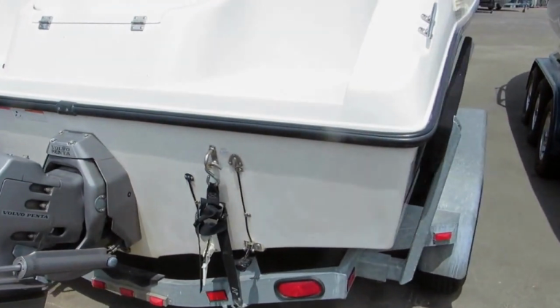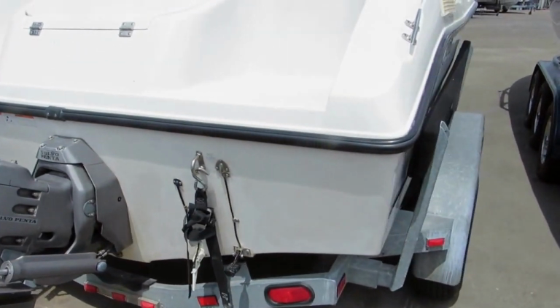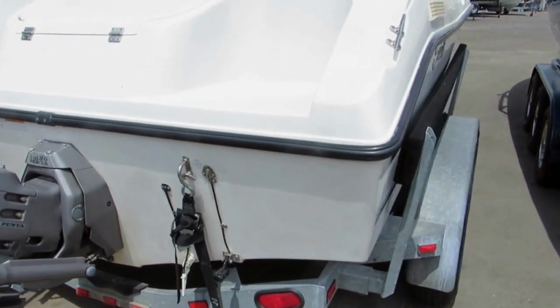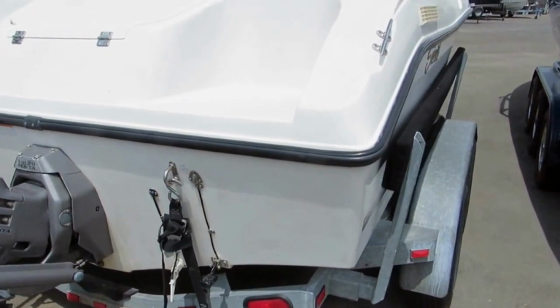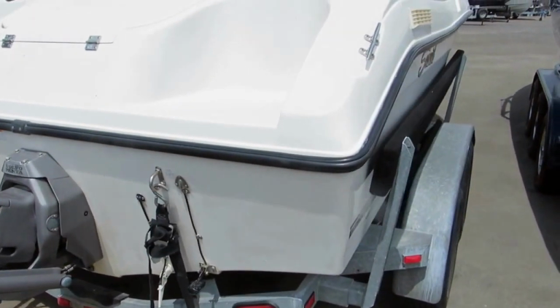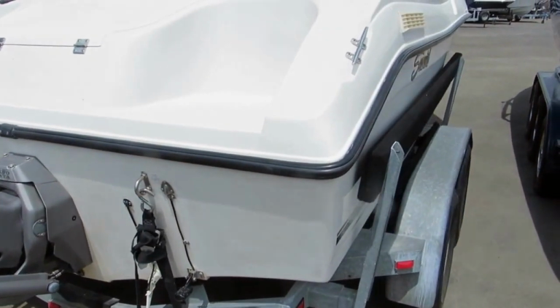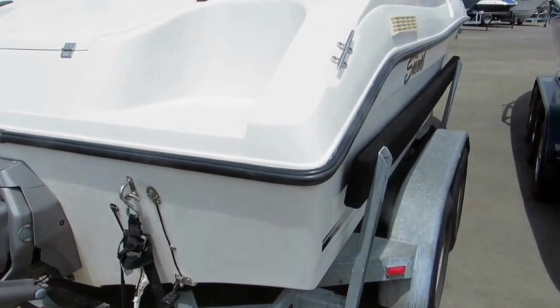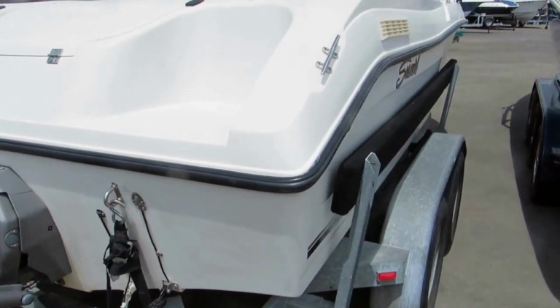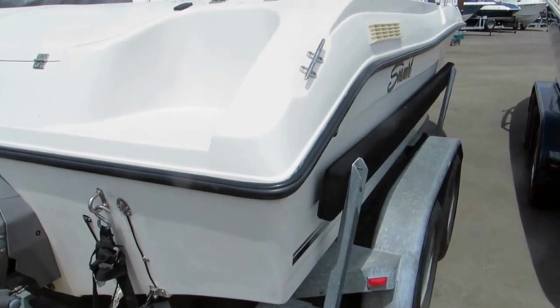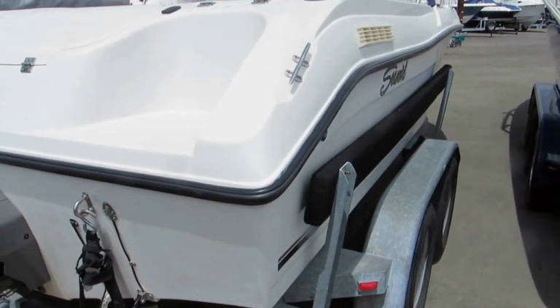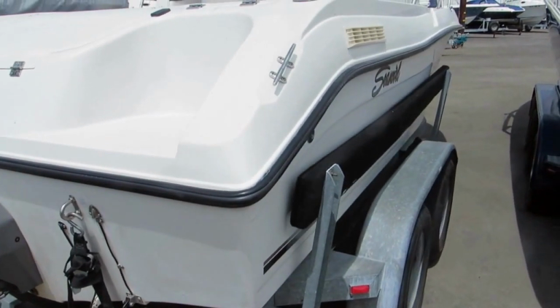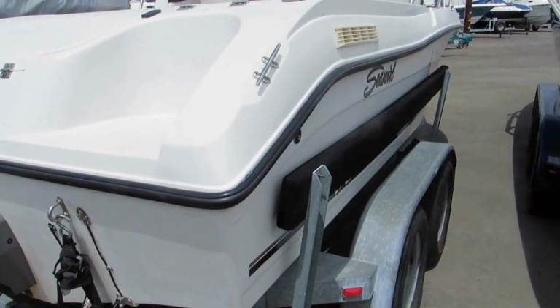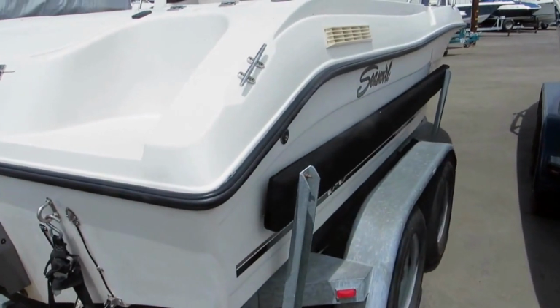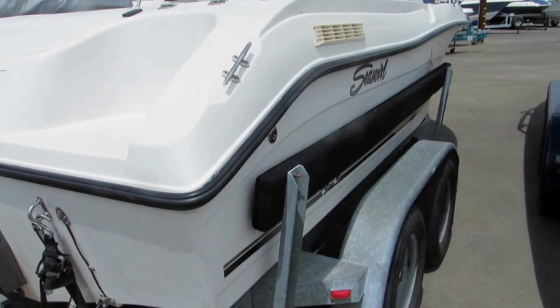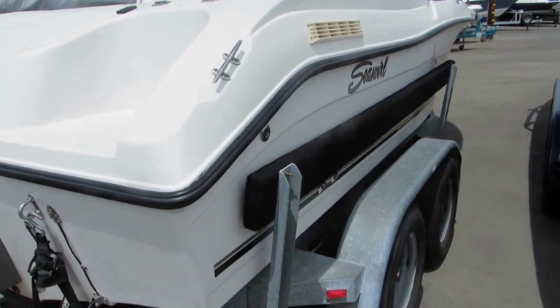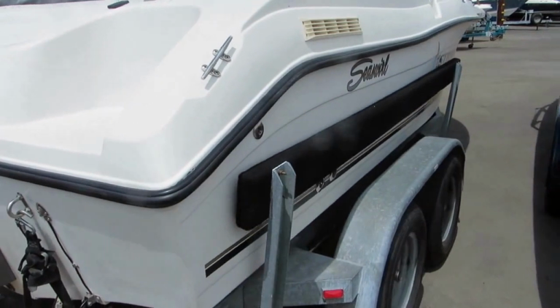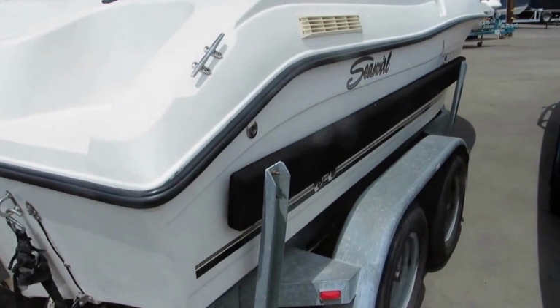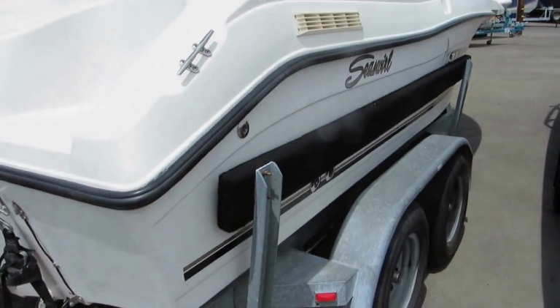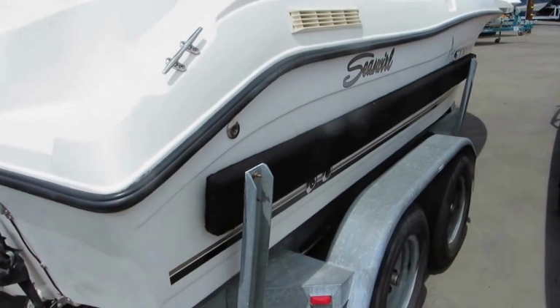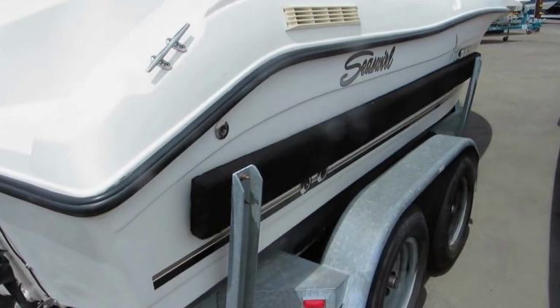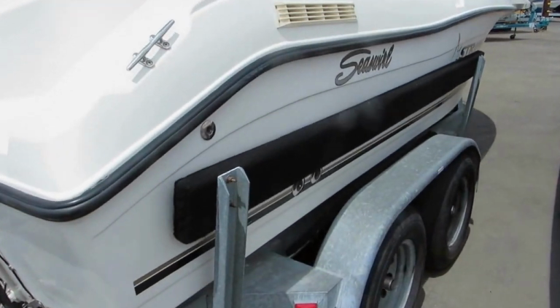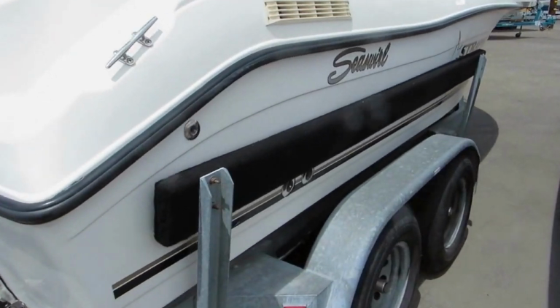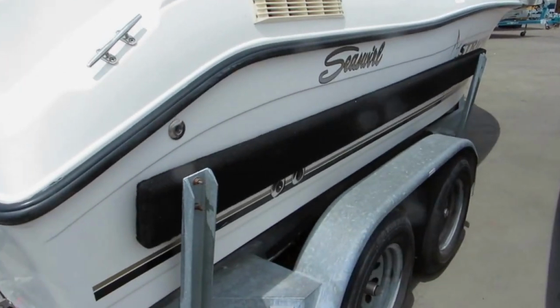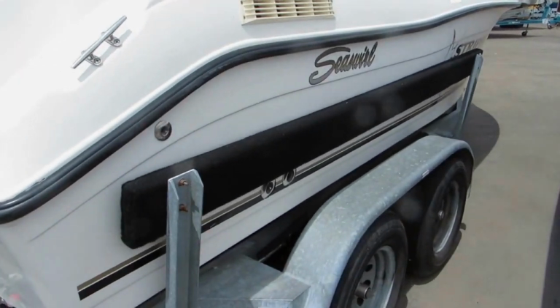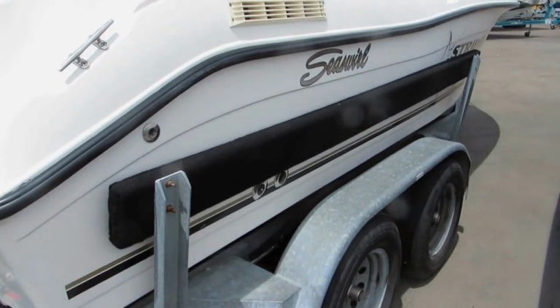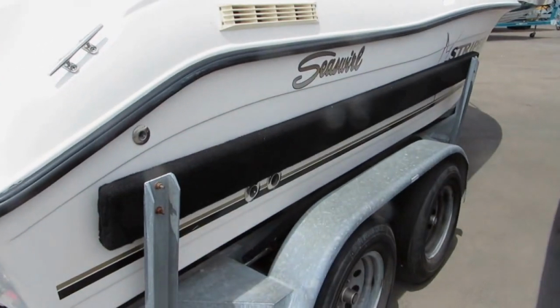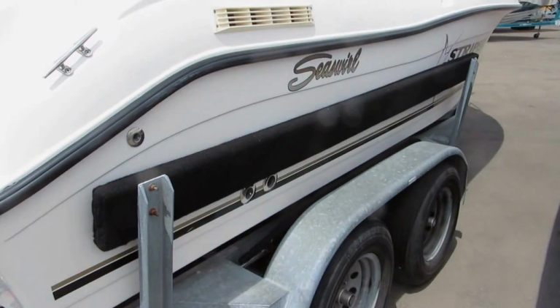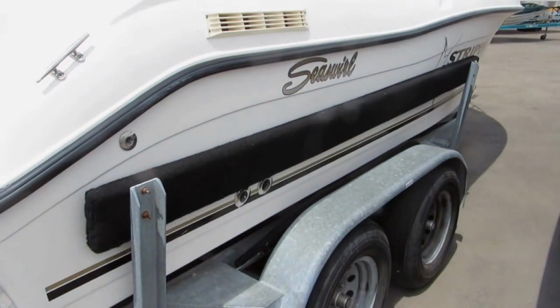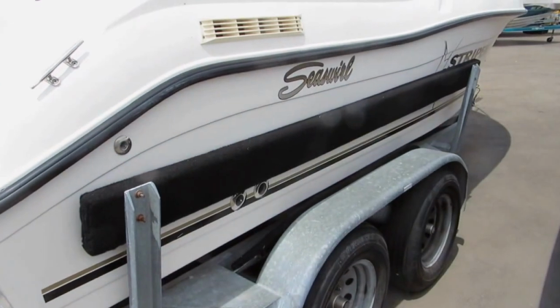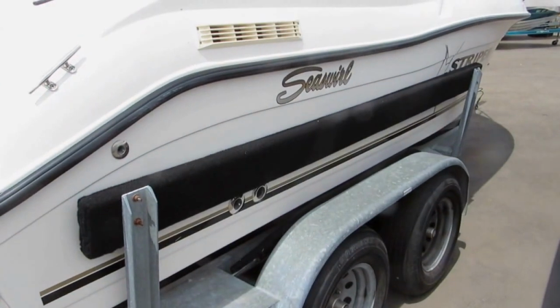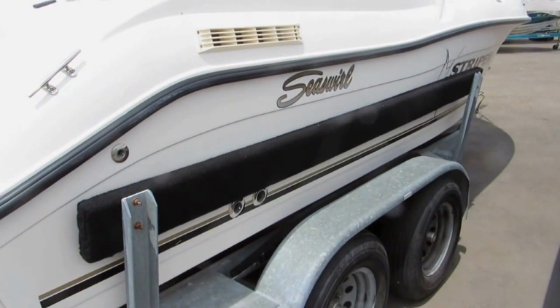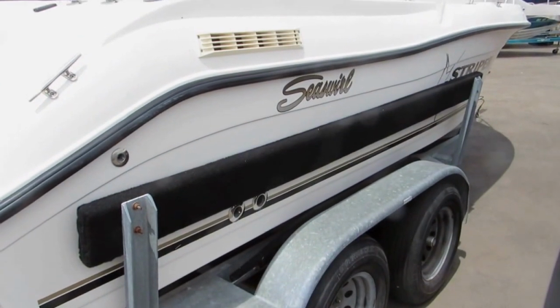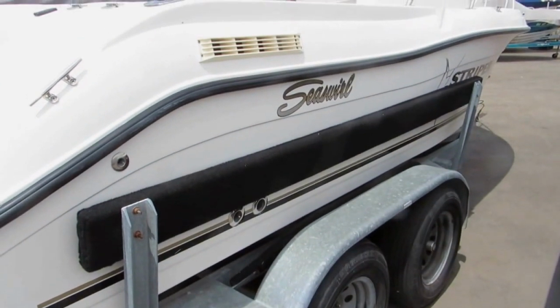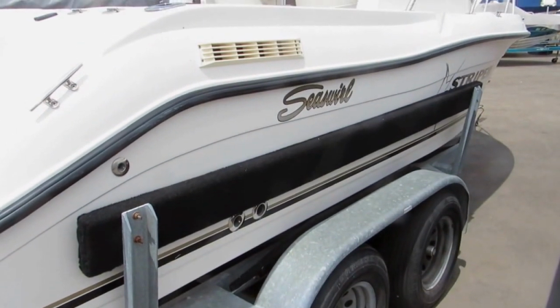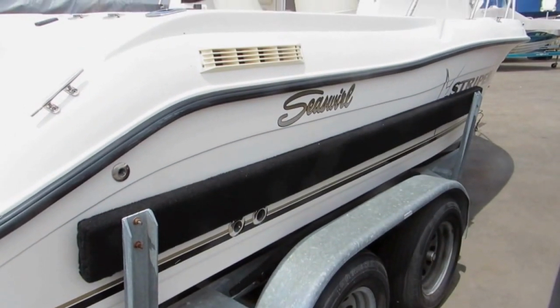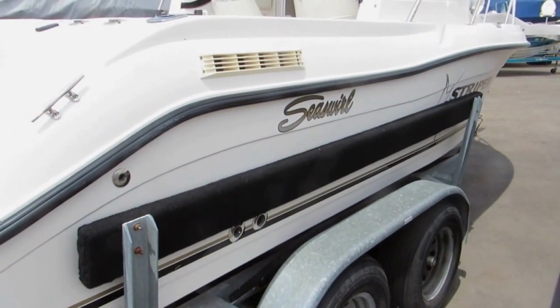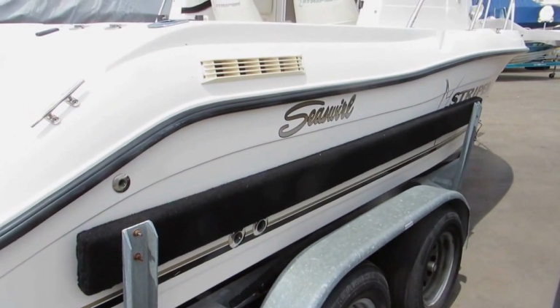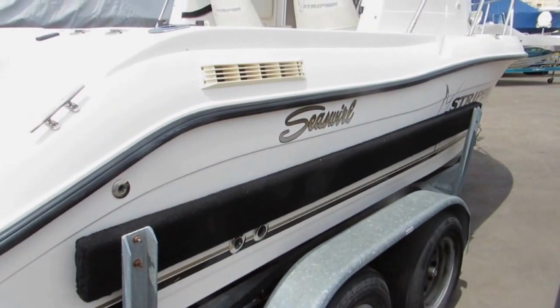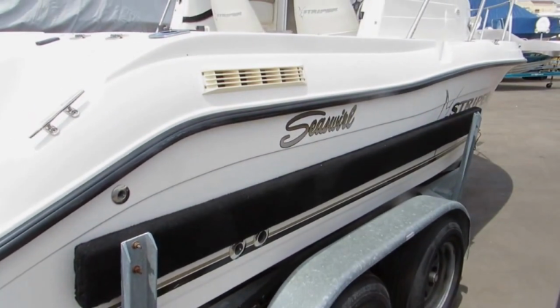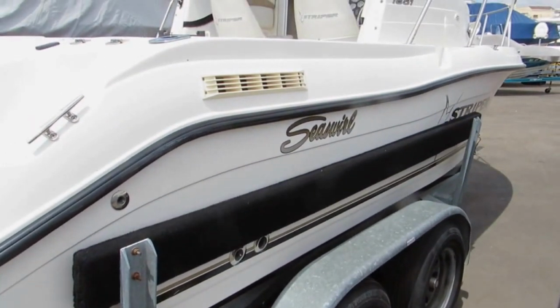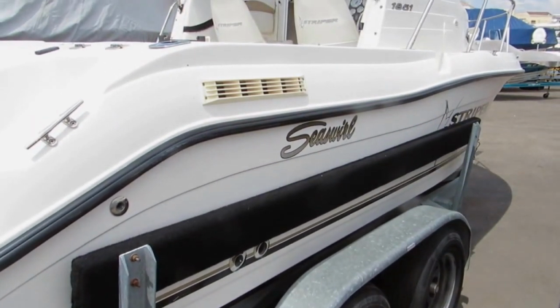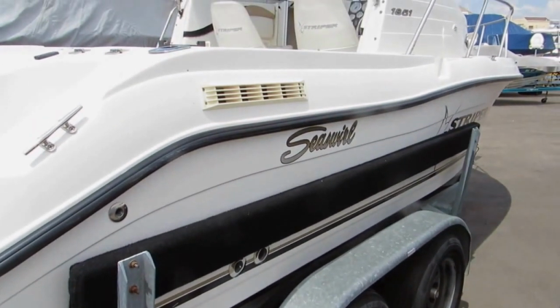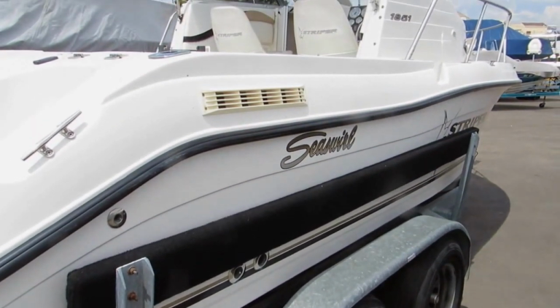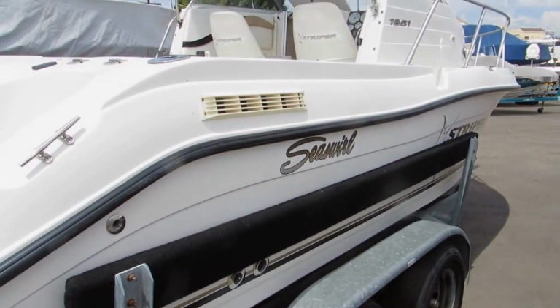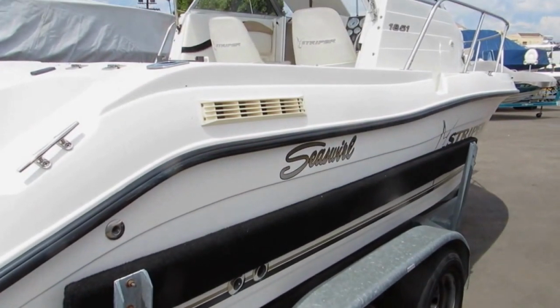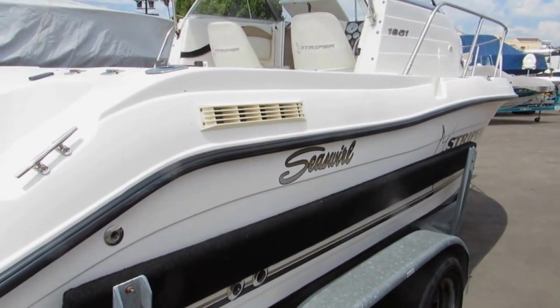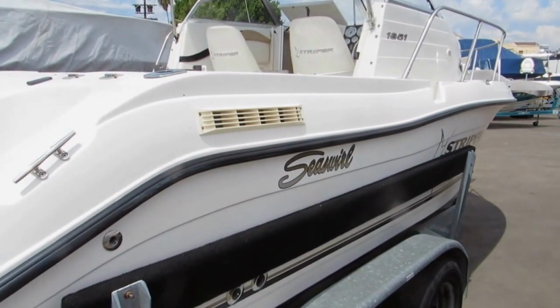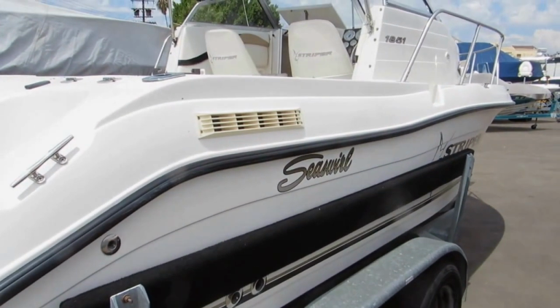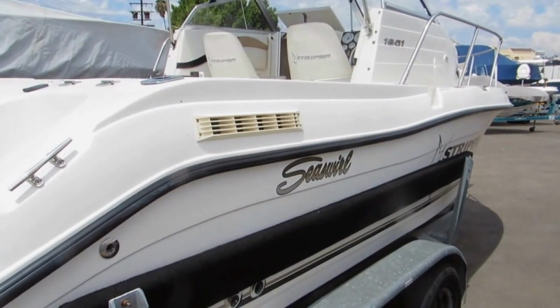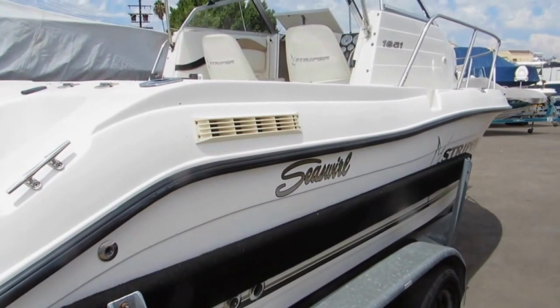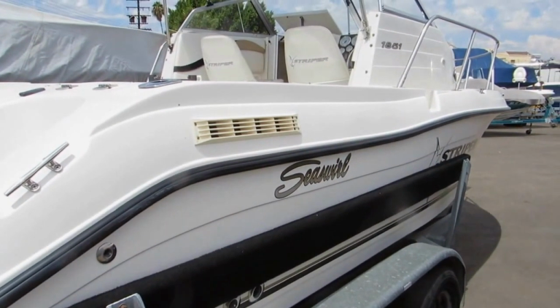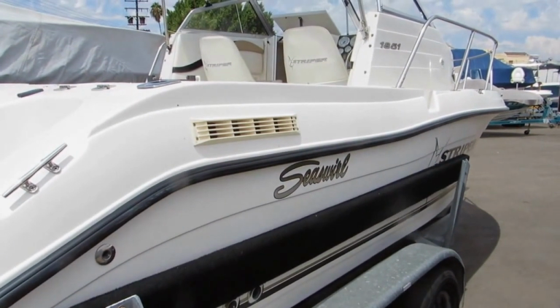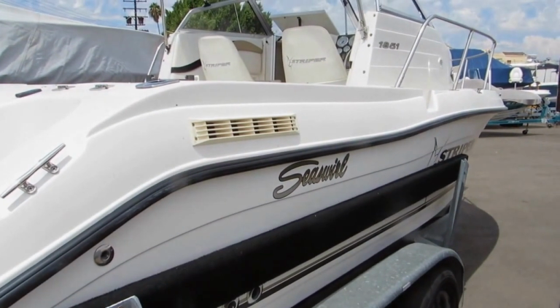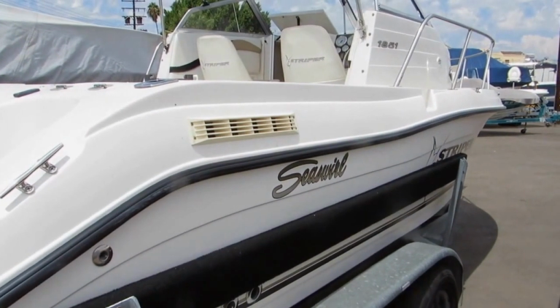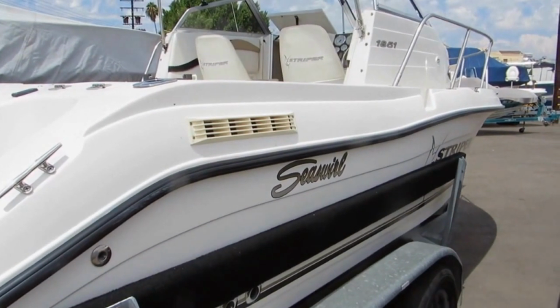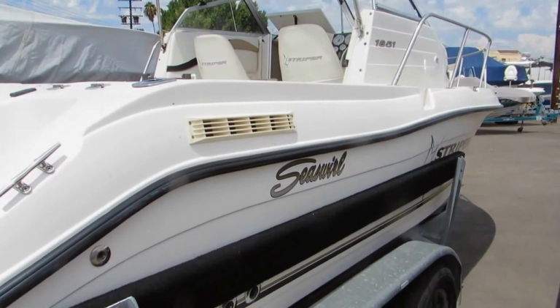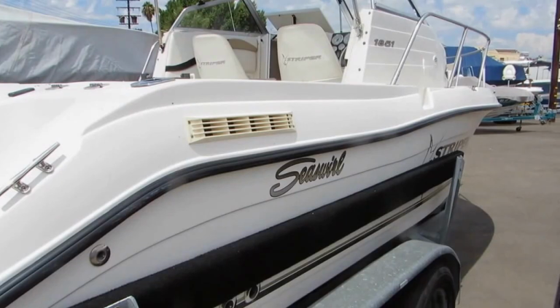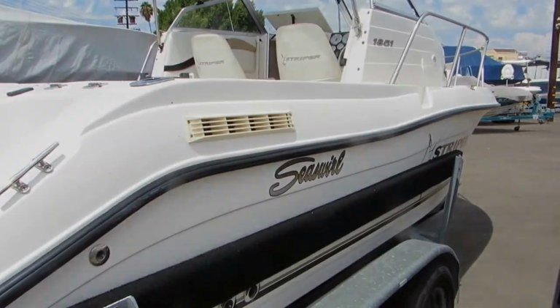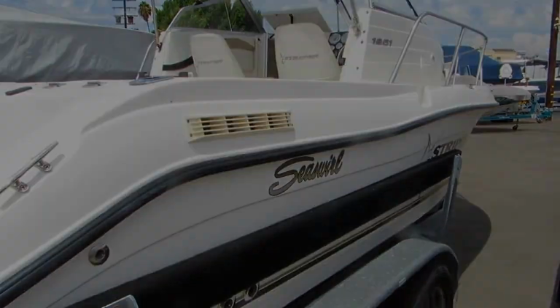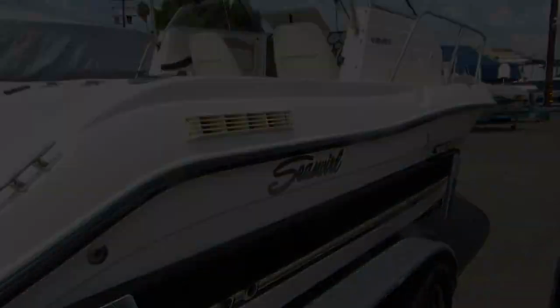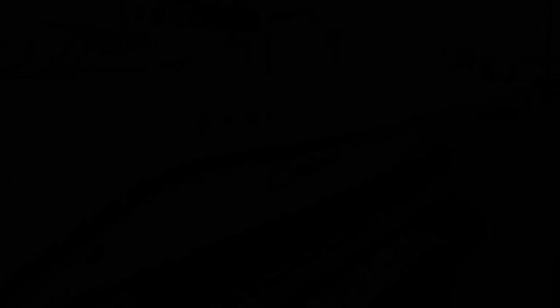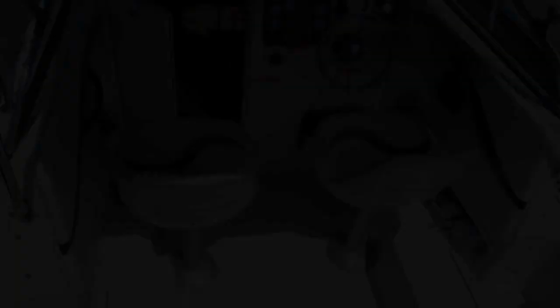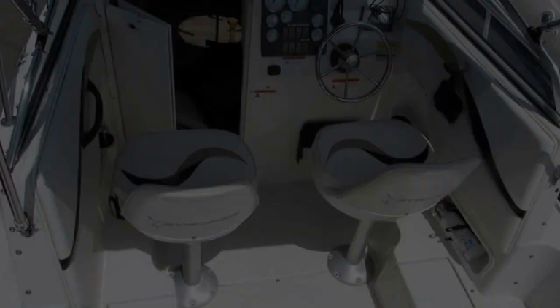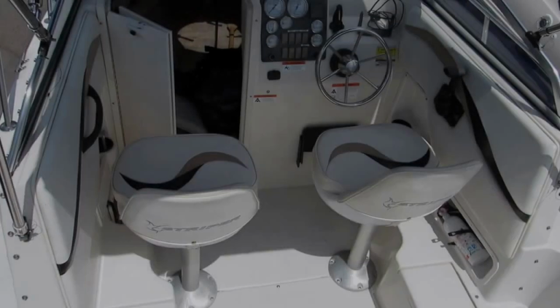Load guides. Check our website for additional specifications and all the details and equipment that come on this boat.